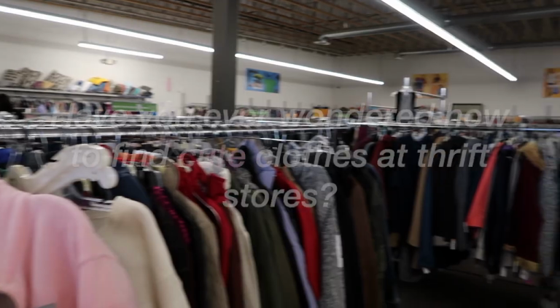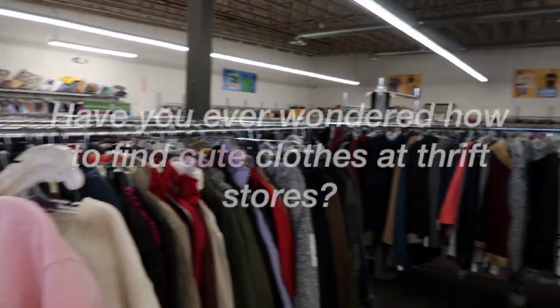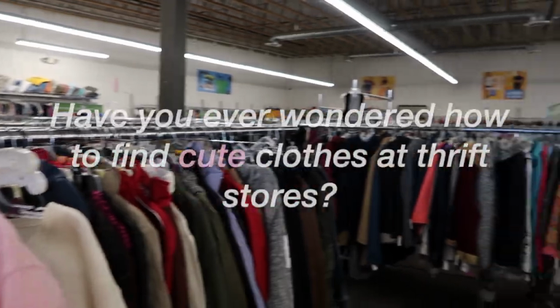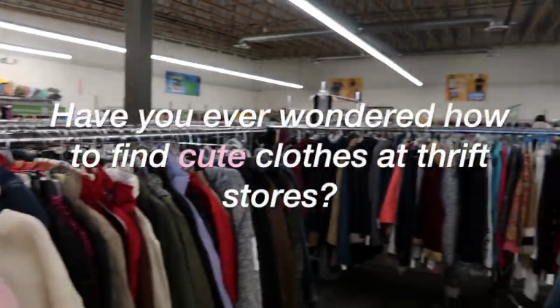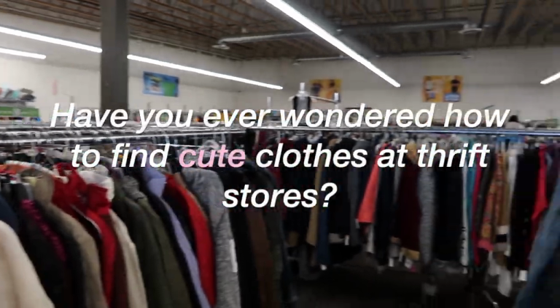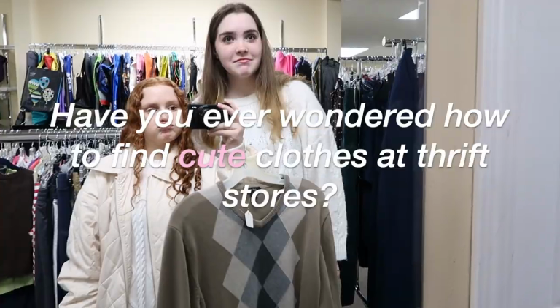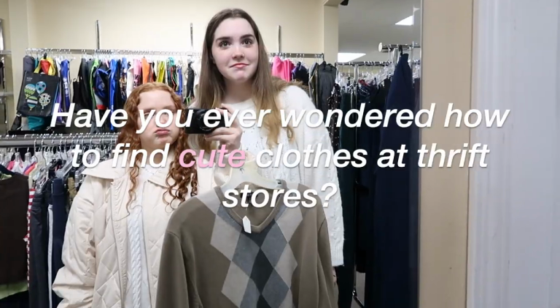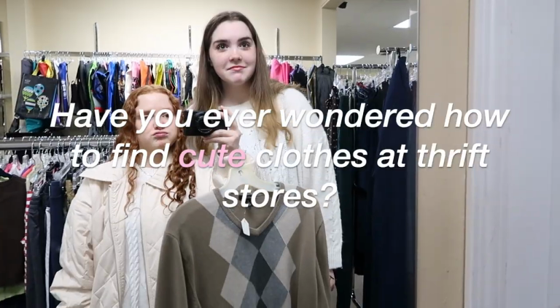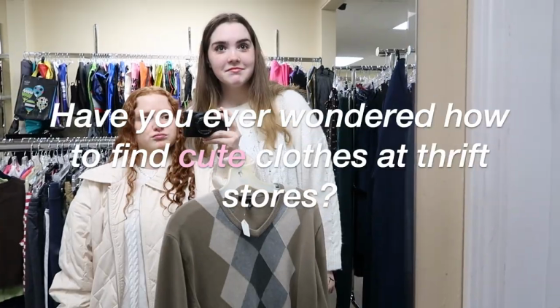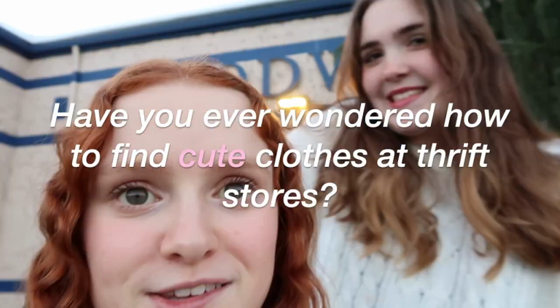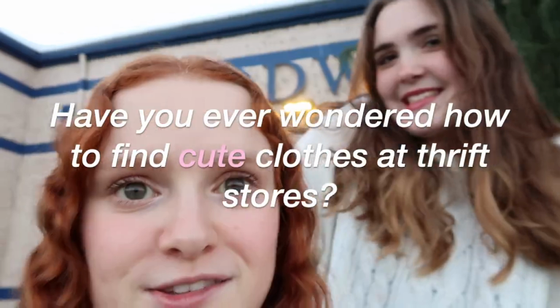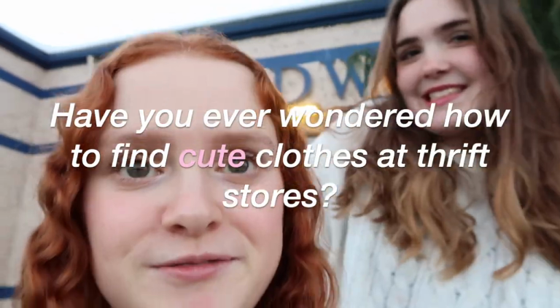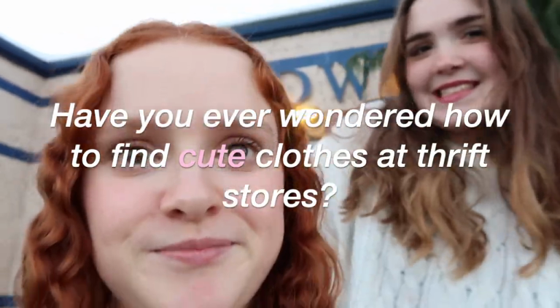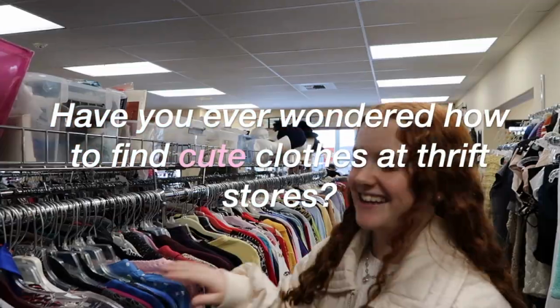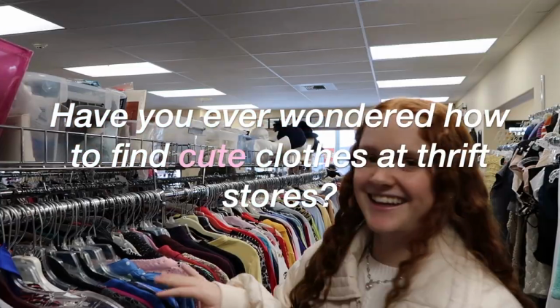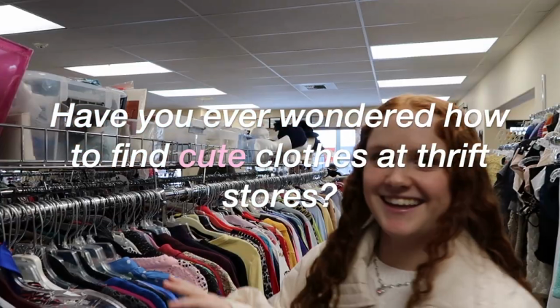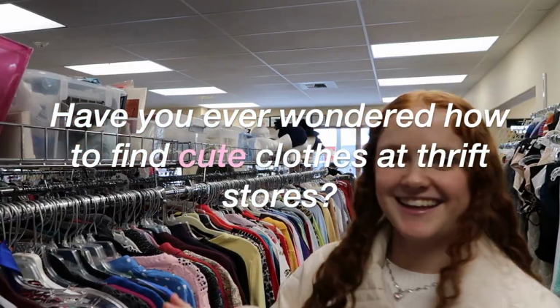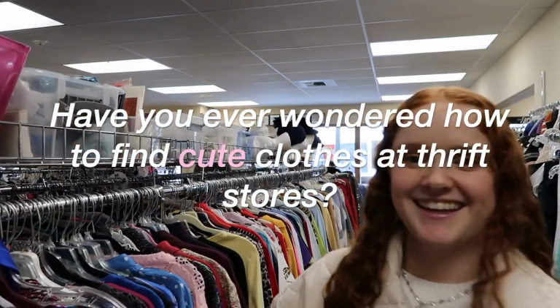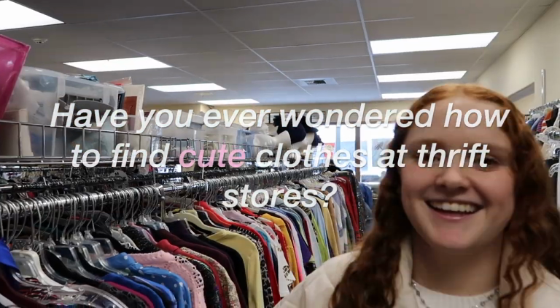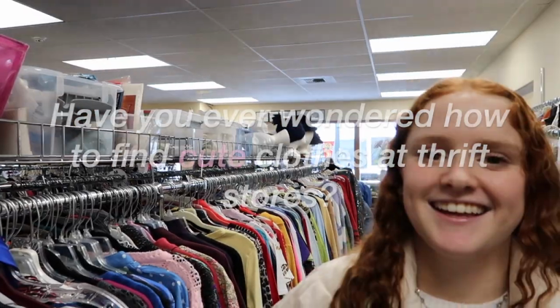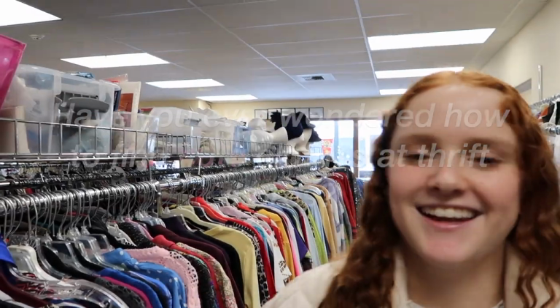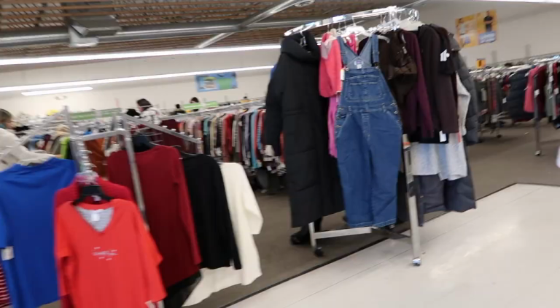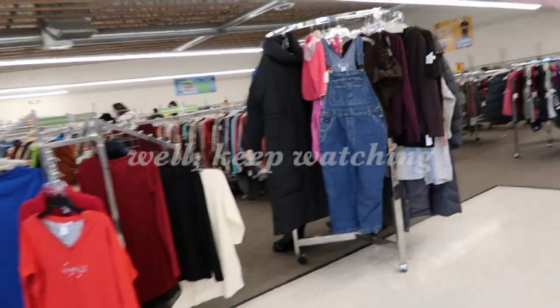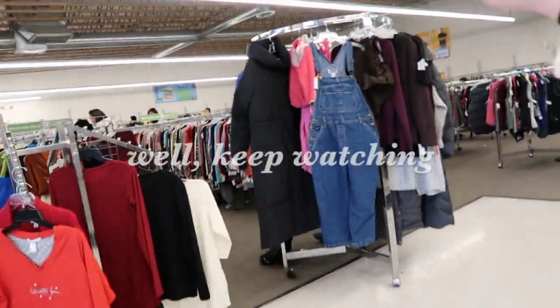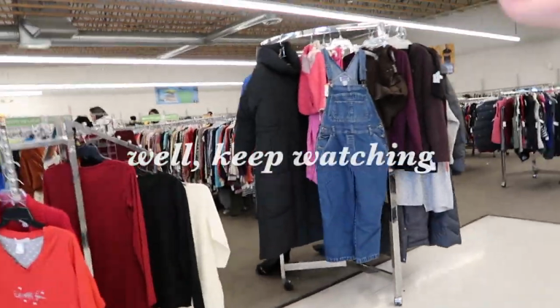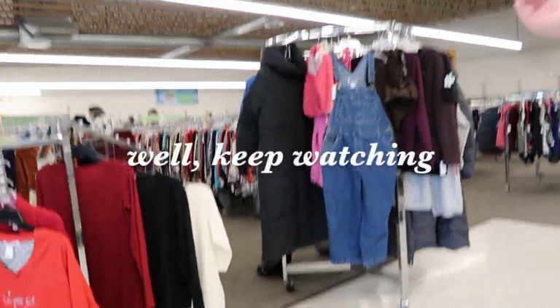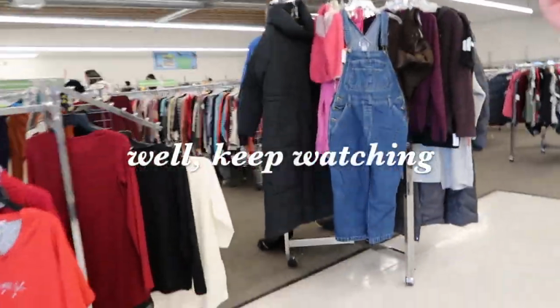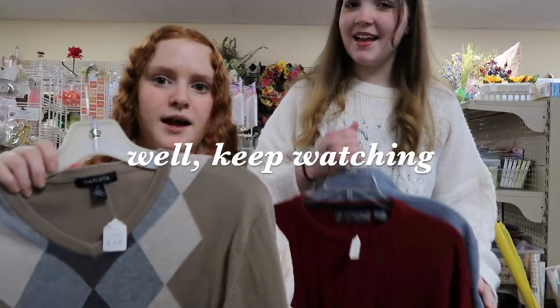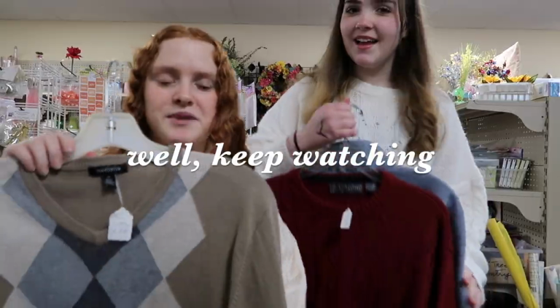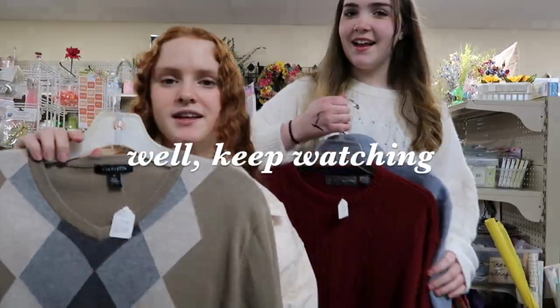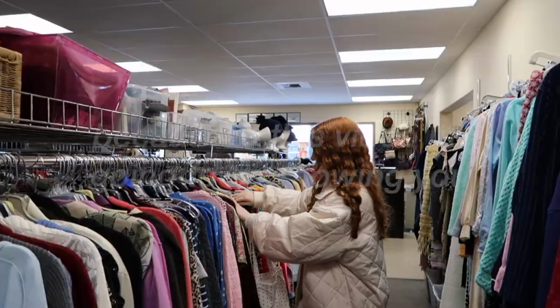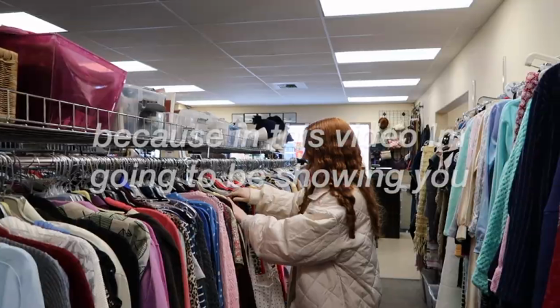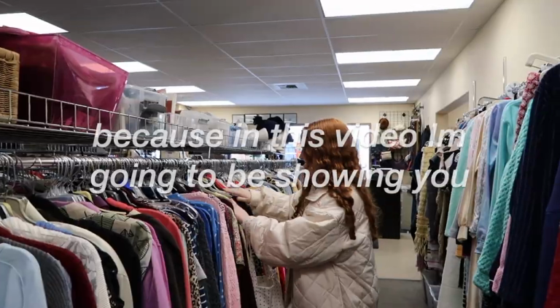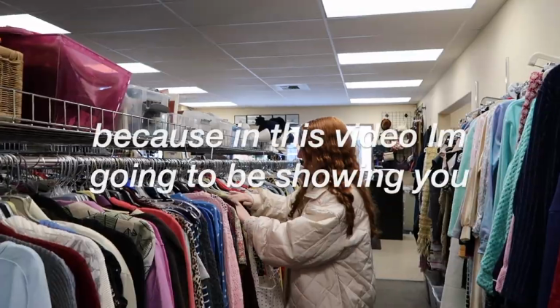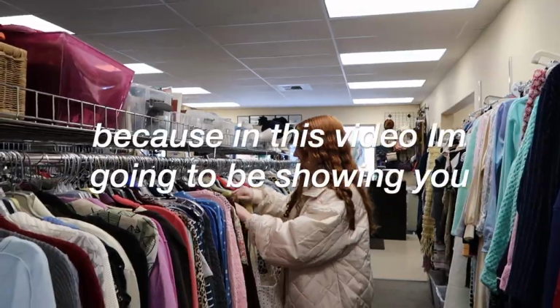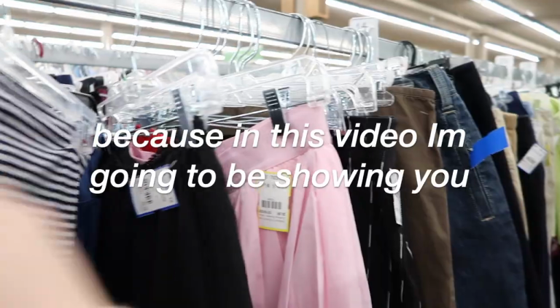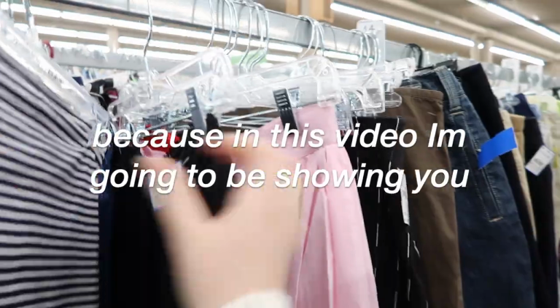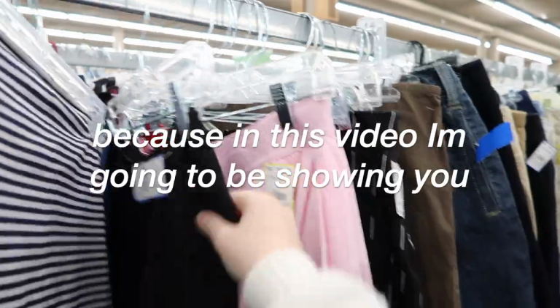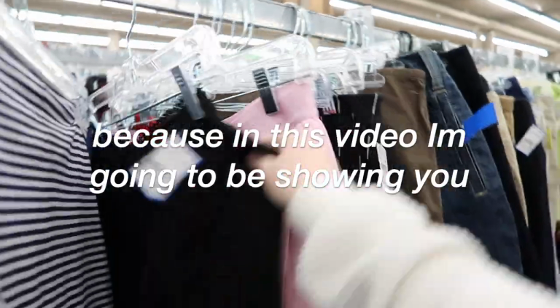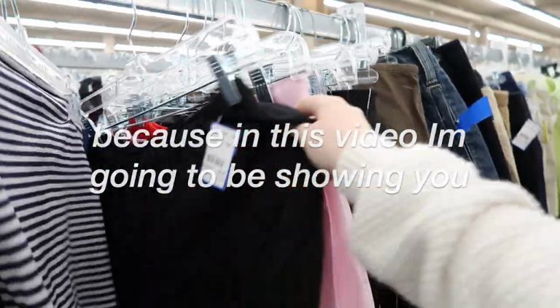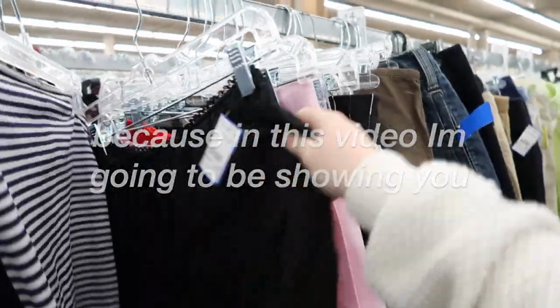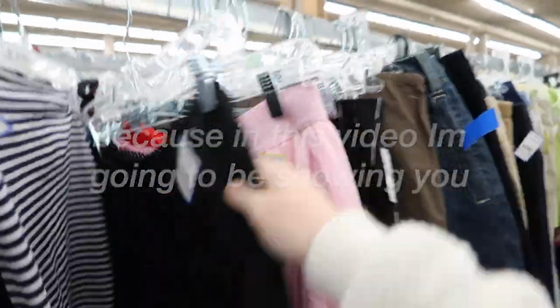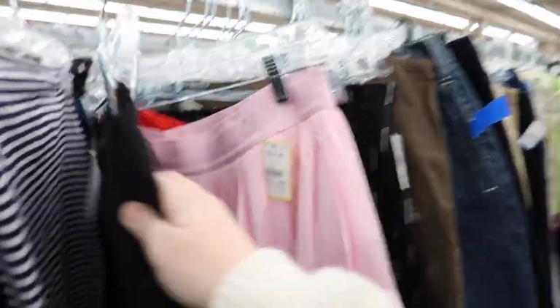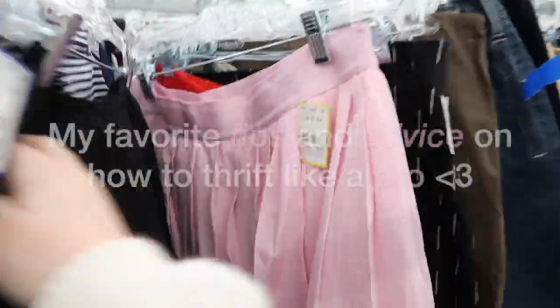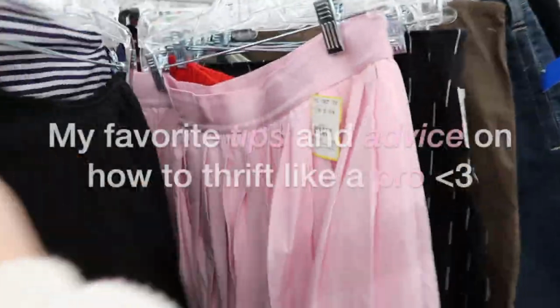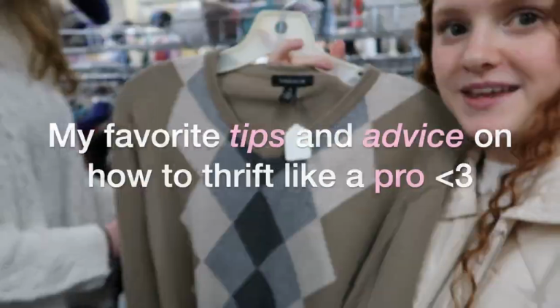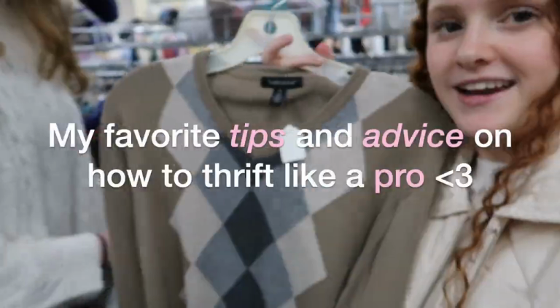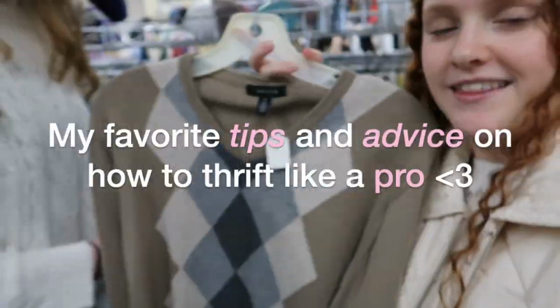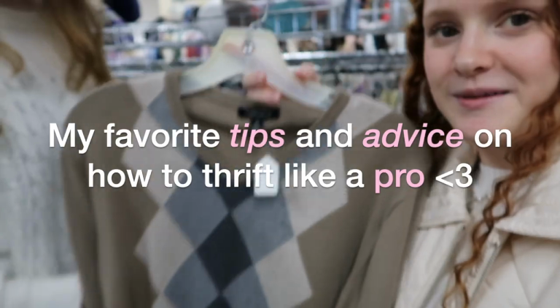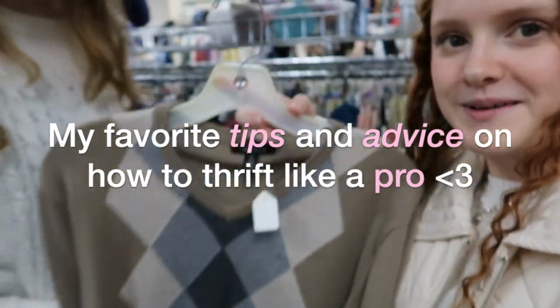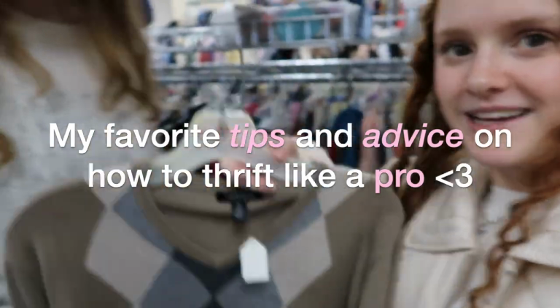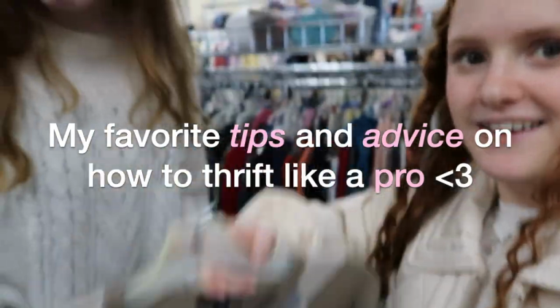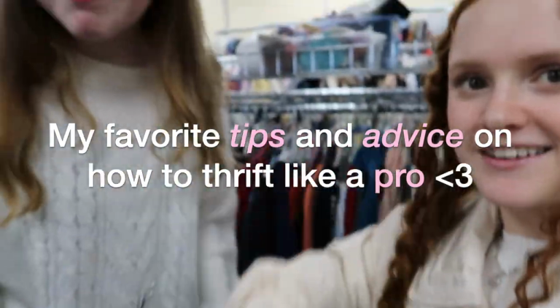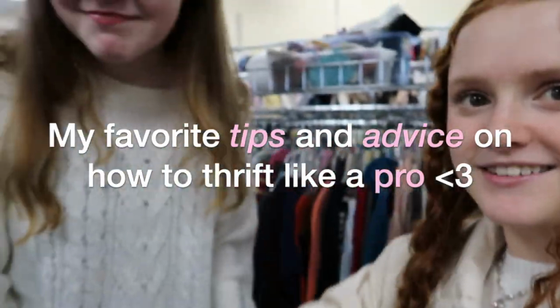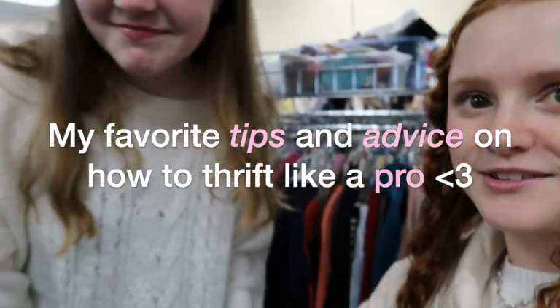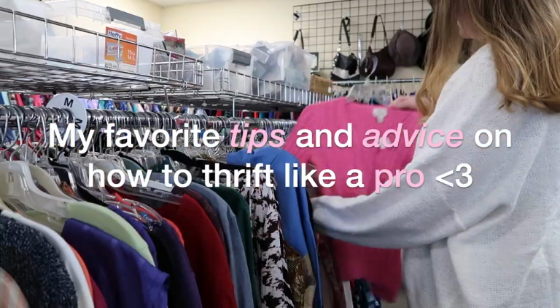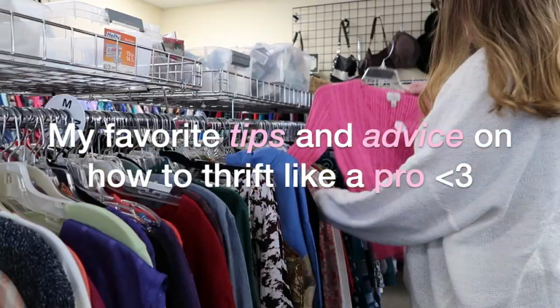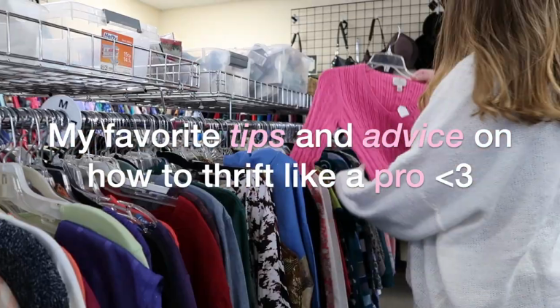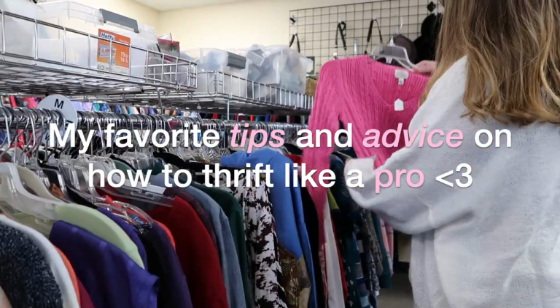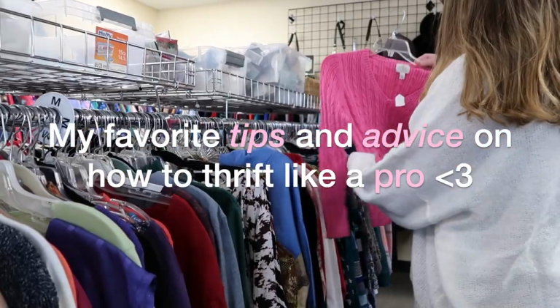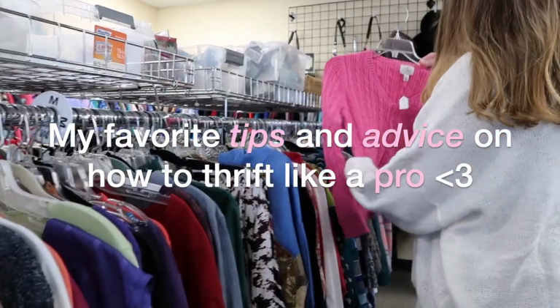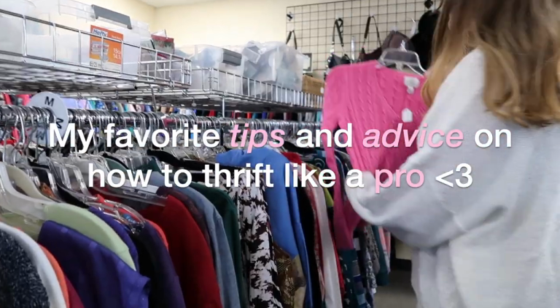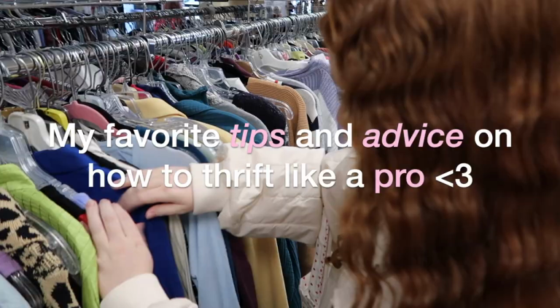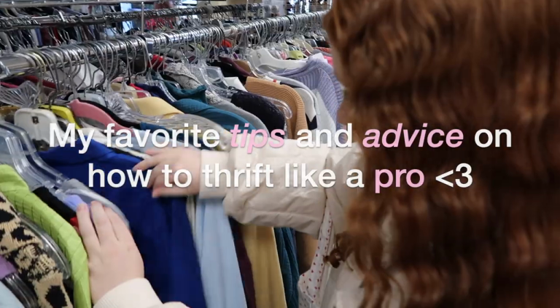Have you ever wondered how to find cute clothes at thrift stores? Keep watching because in this video I'm going to be showing you my favorite tips and advice on how to thrift like a pro.